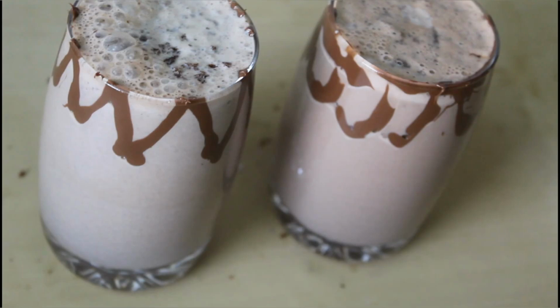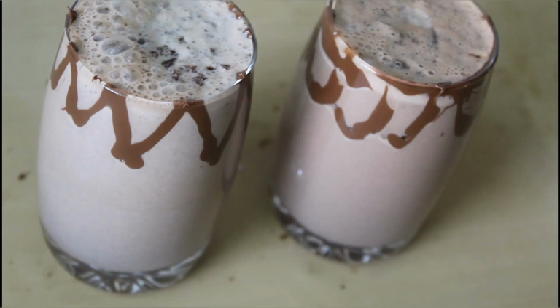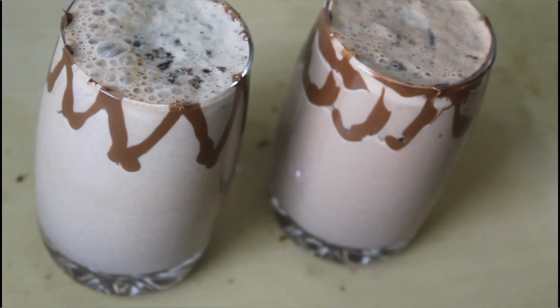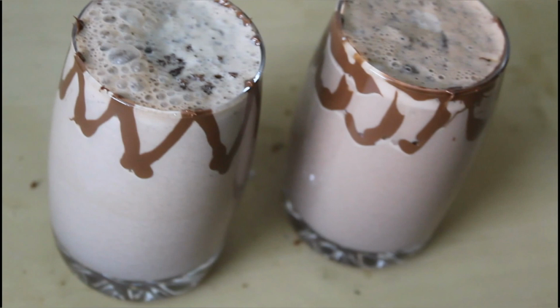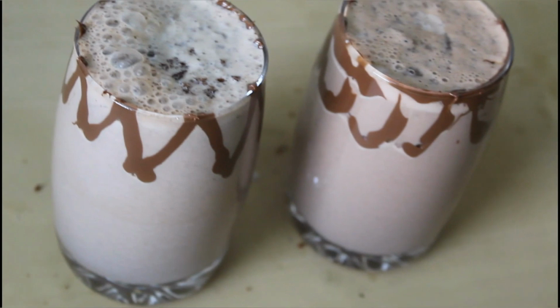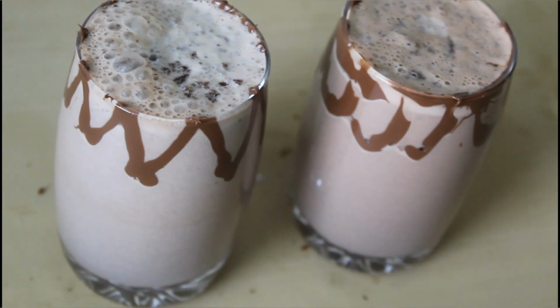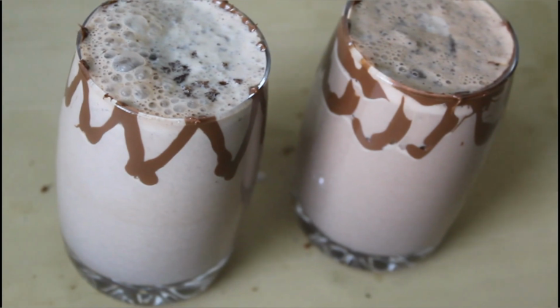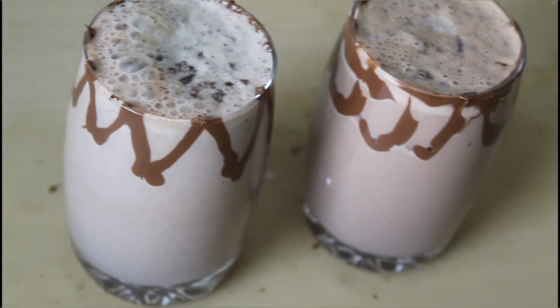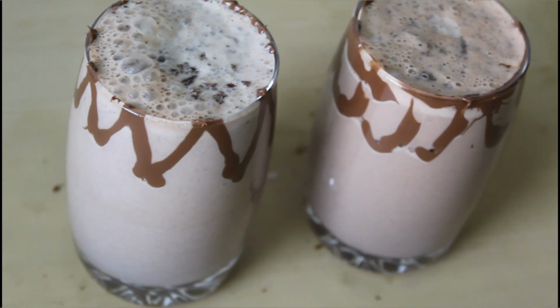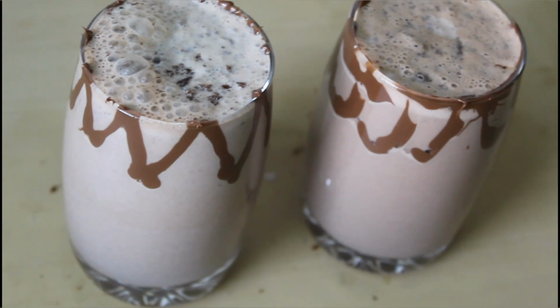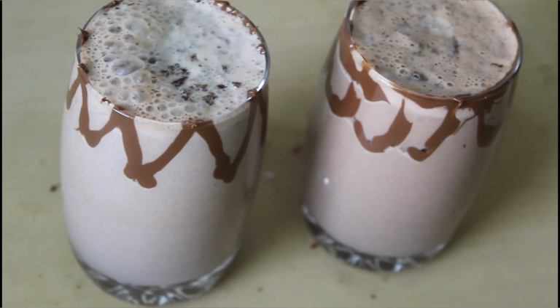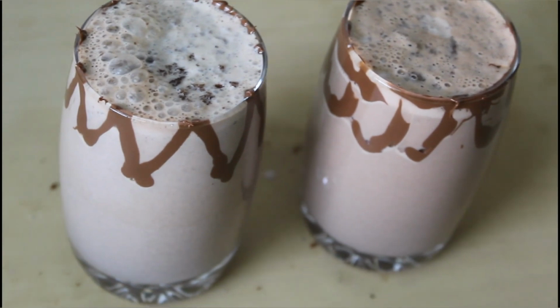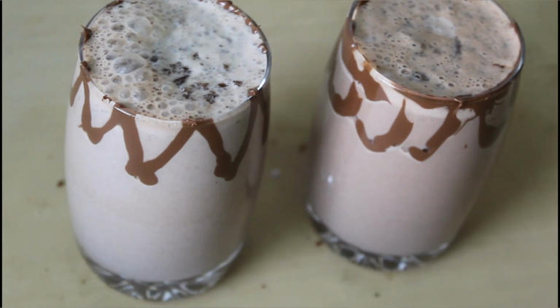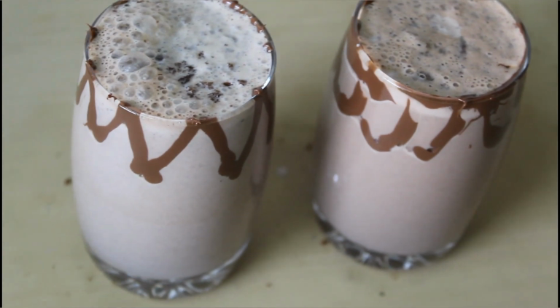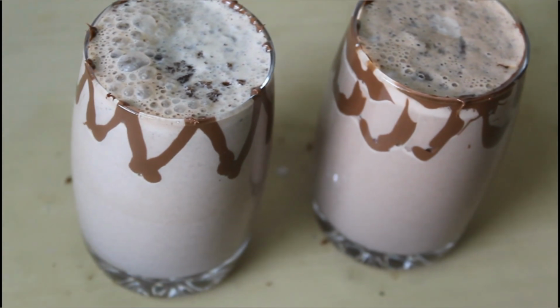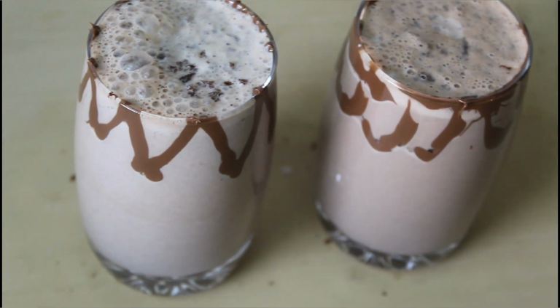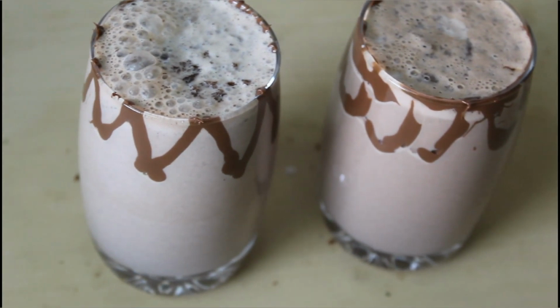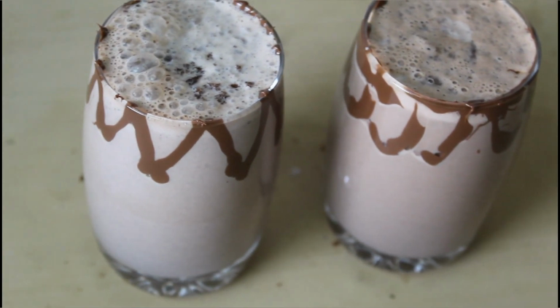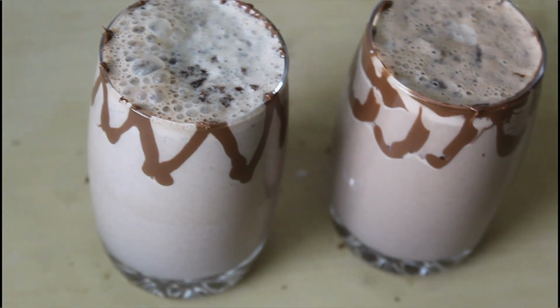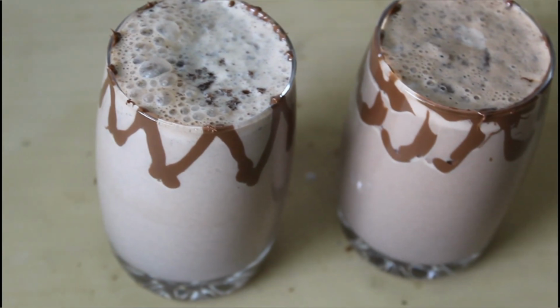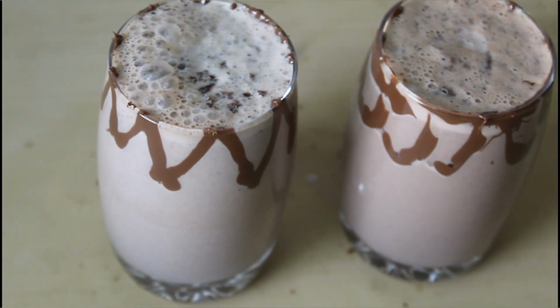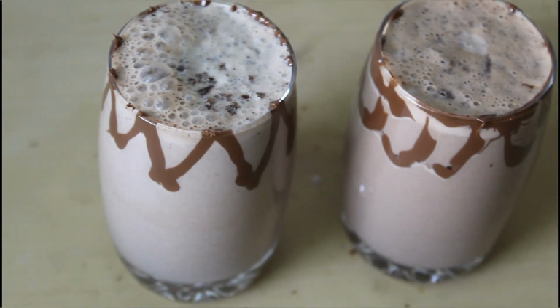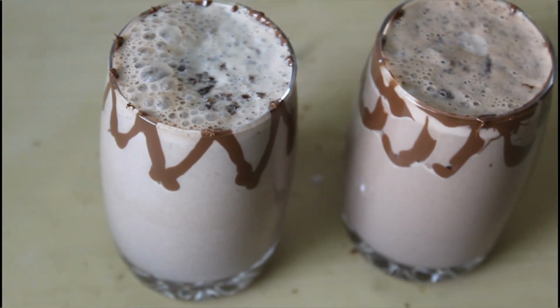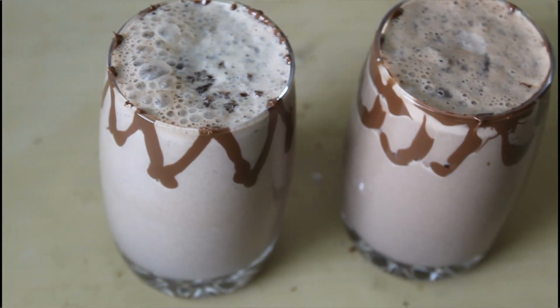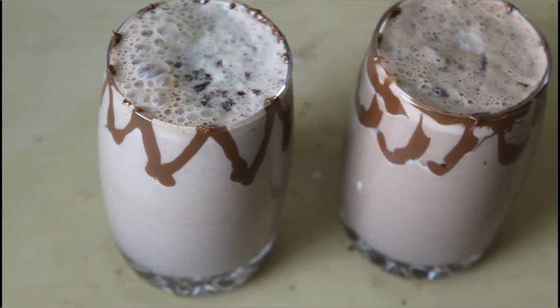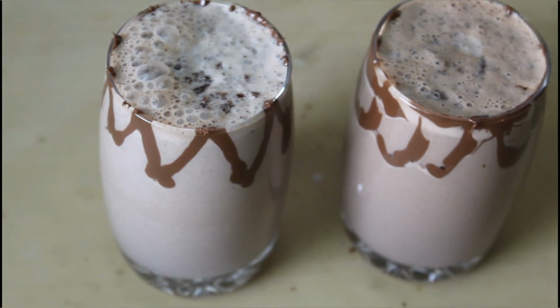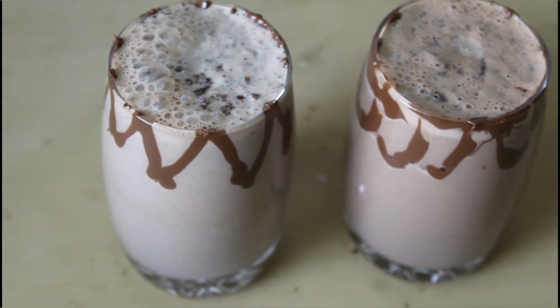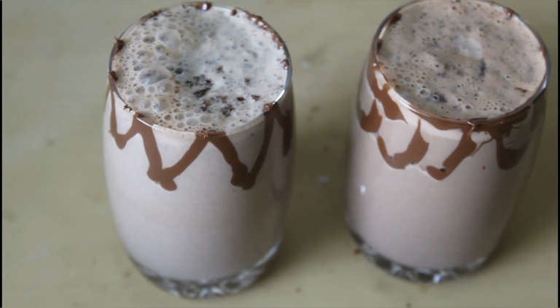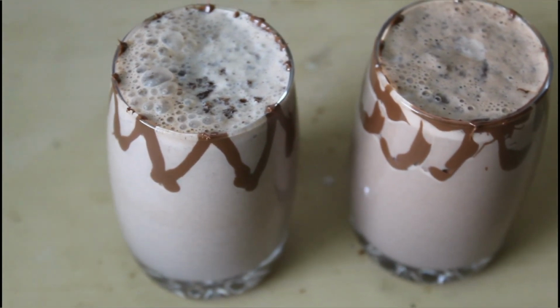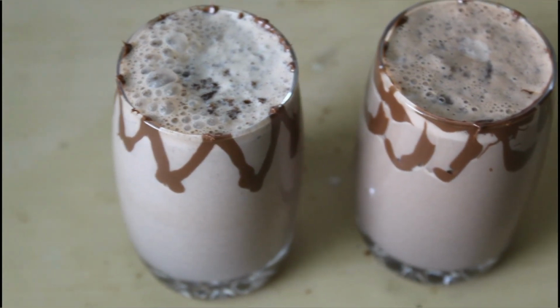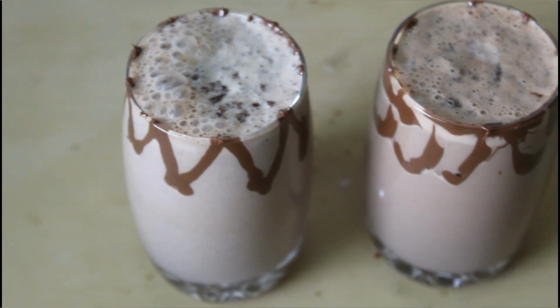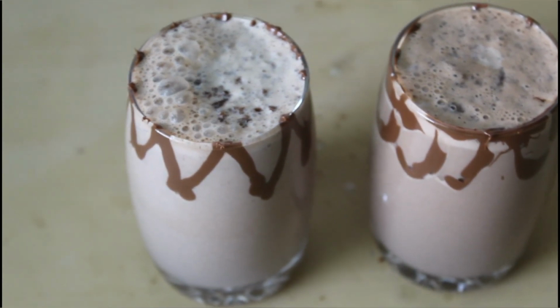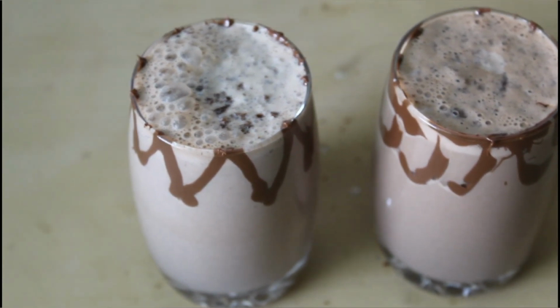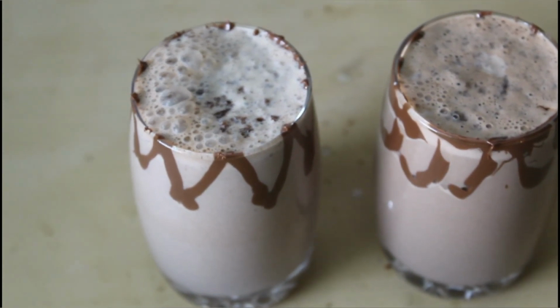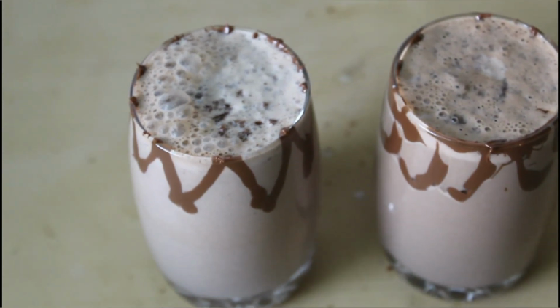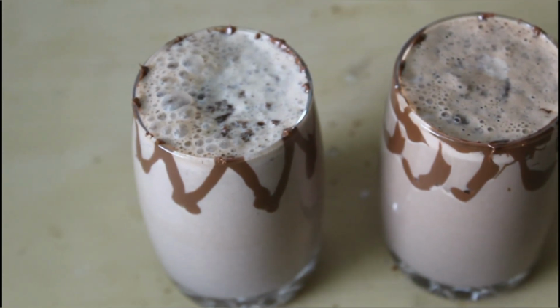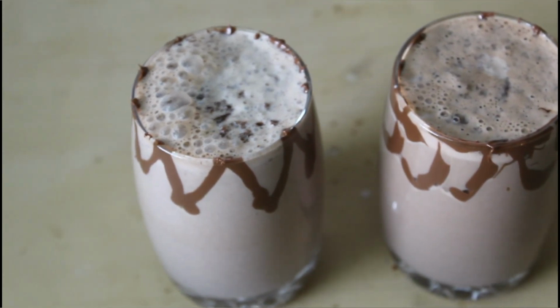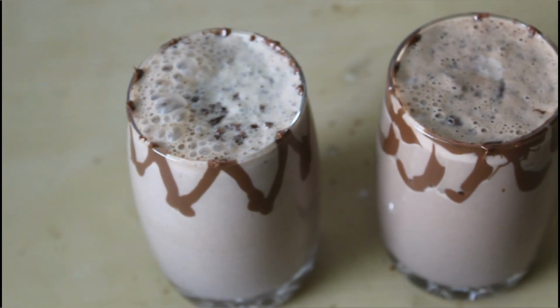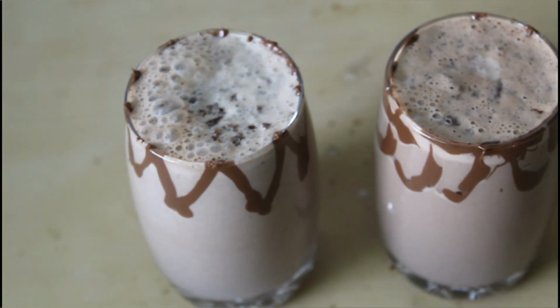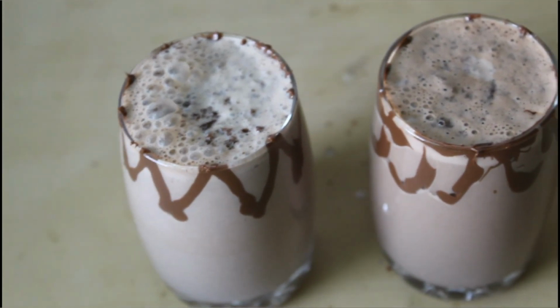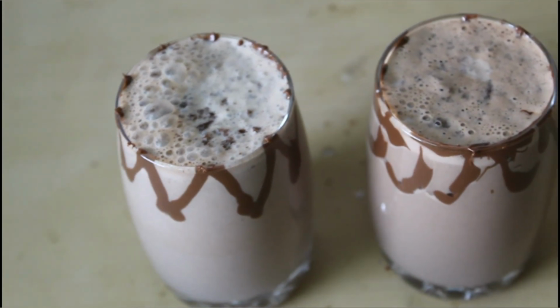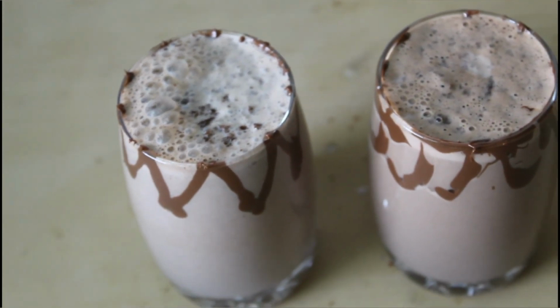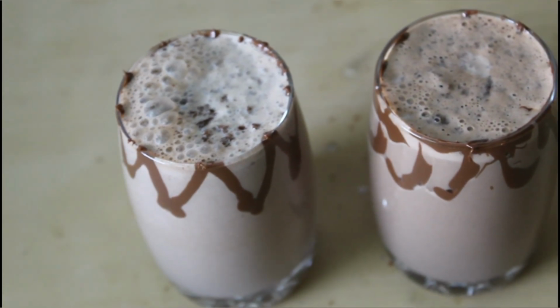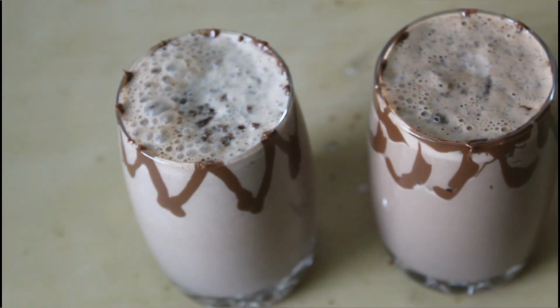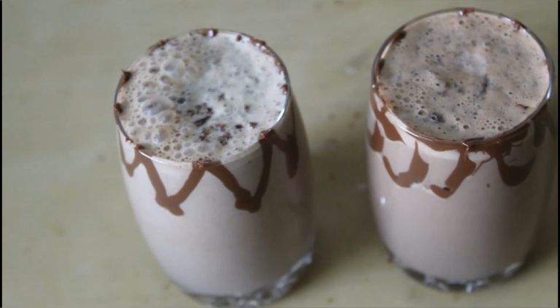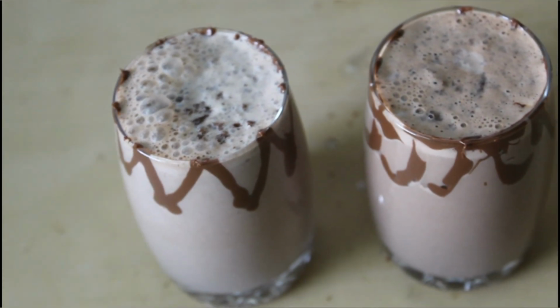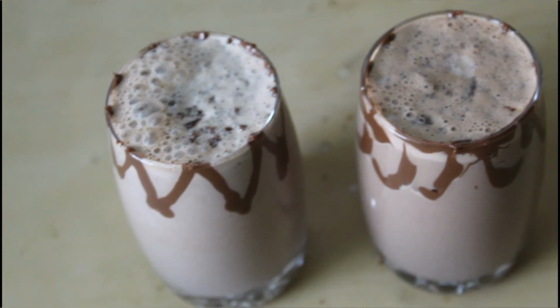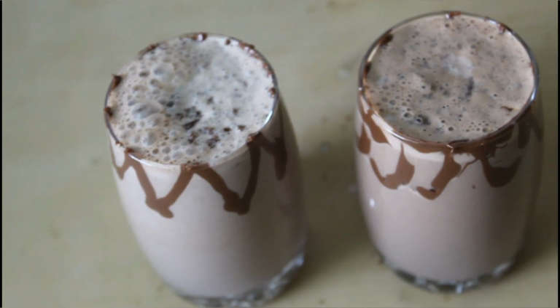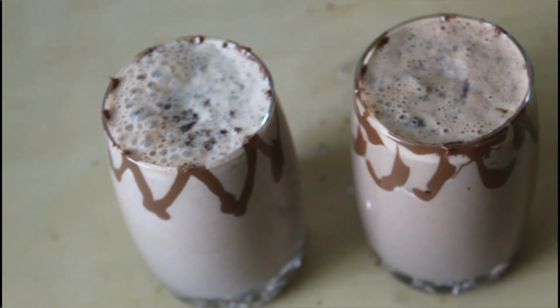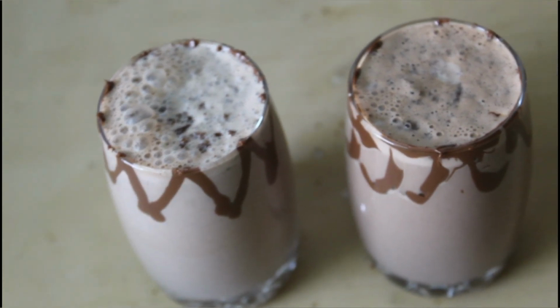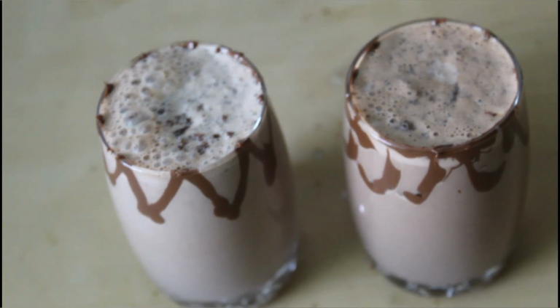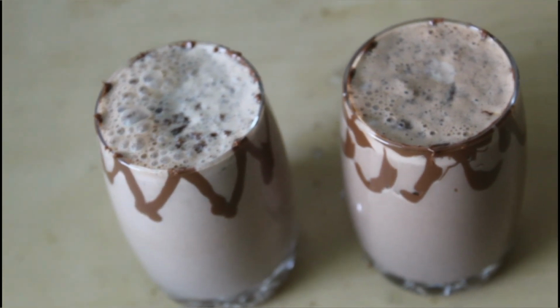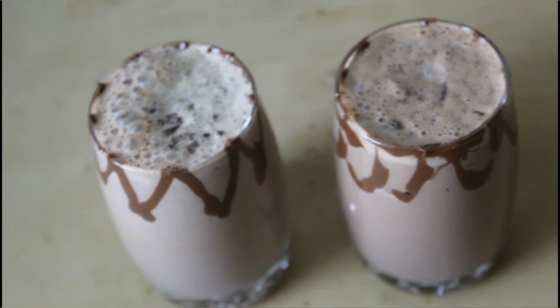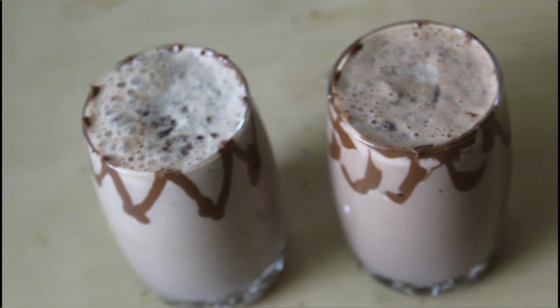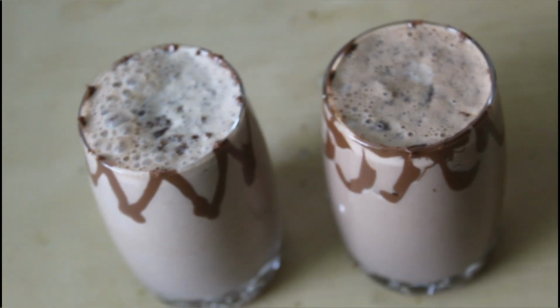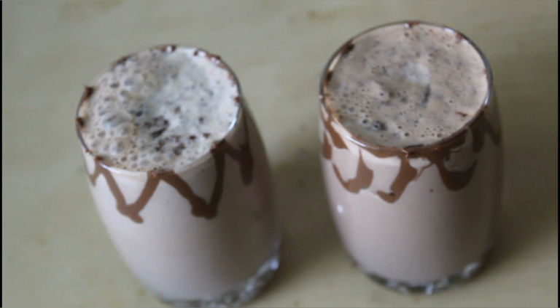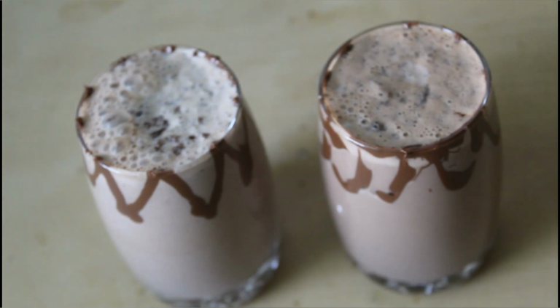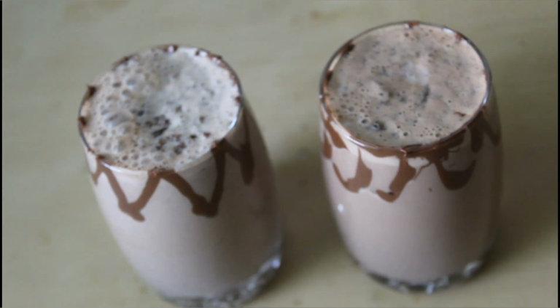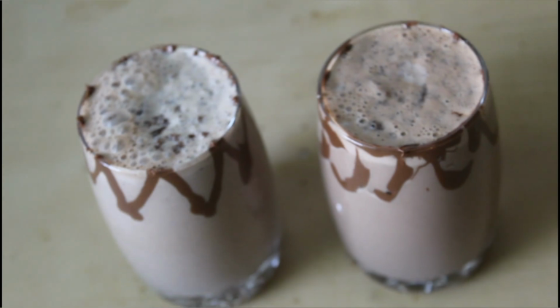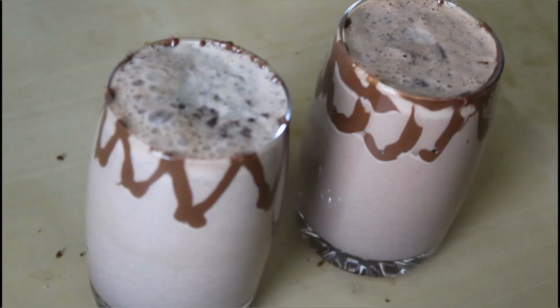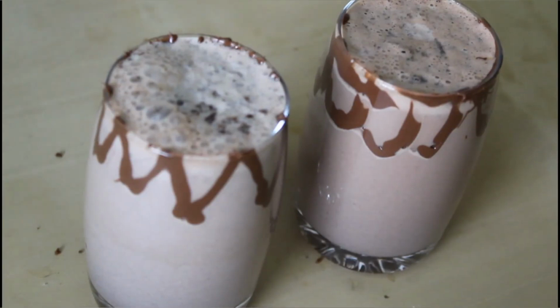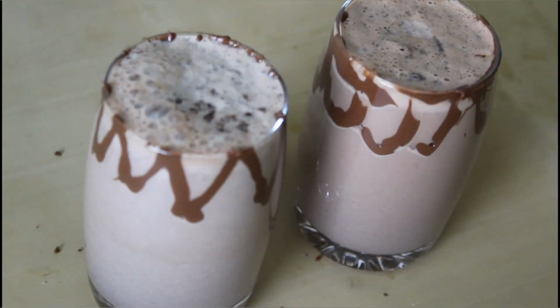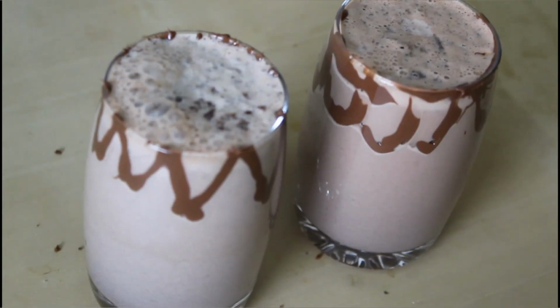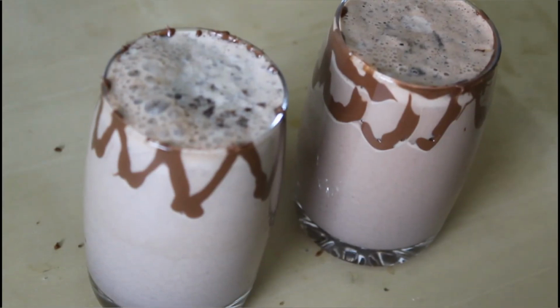Hello everyone! Welcome back to Magical Cooking Channel. Today I am going to make a Nutella Choco Brownie Shake.